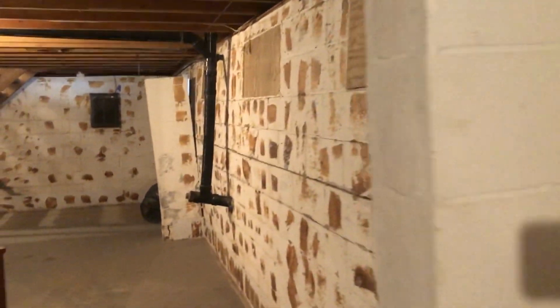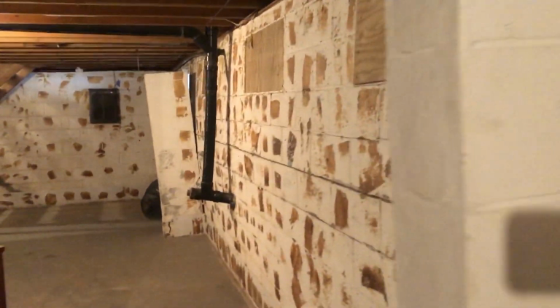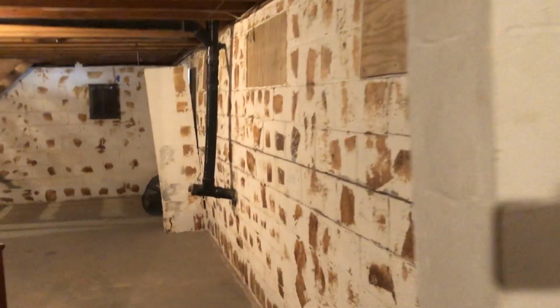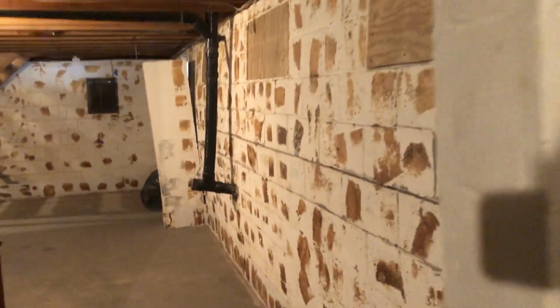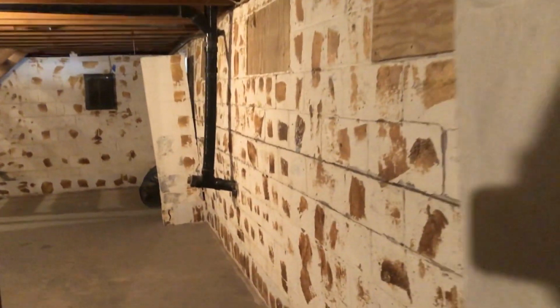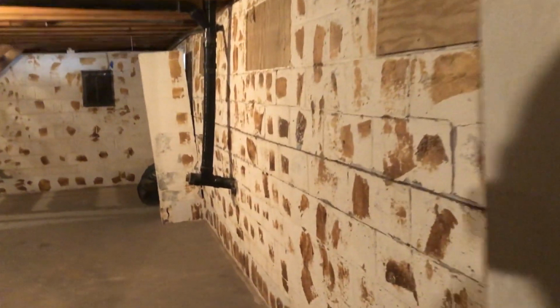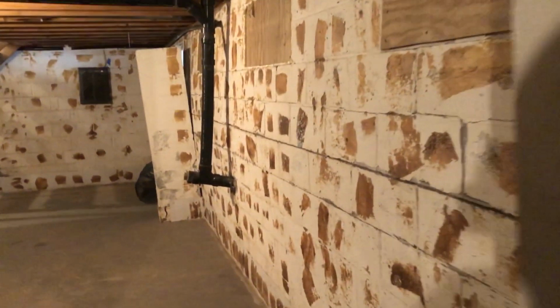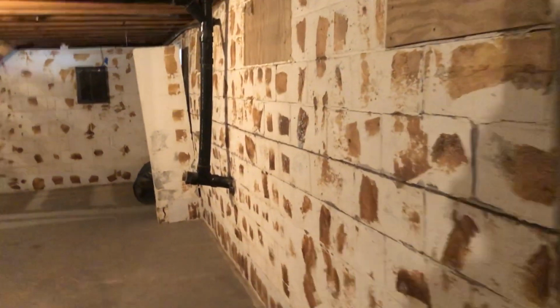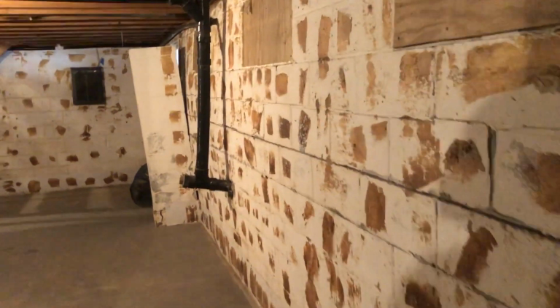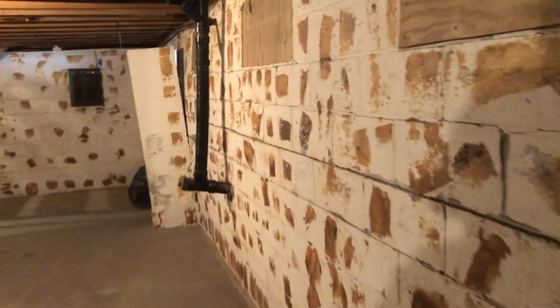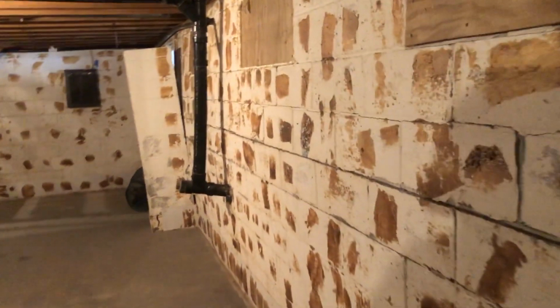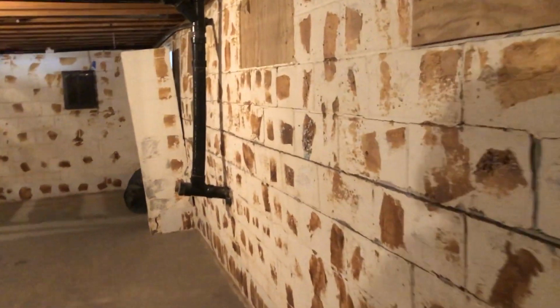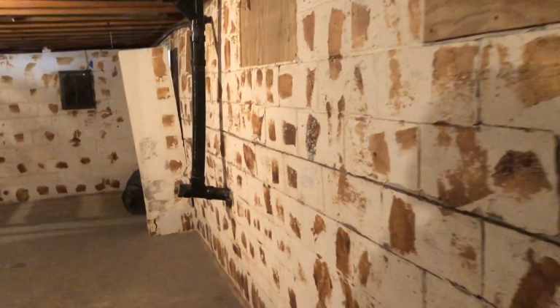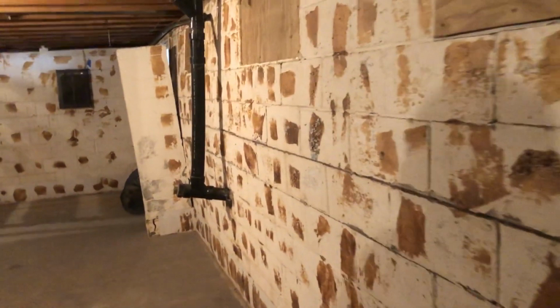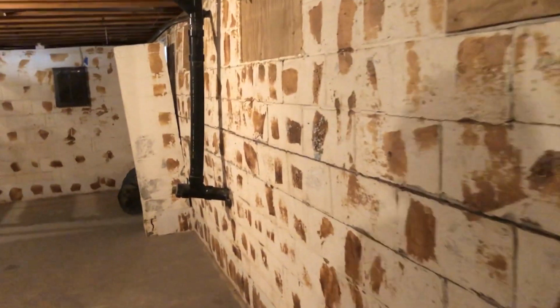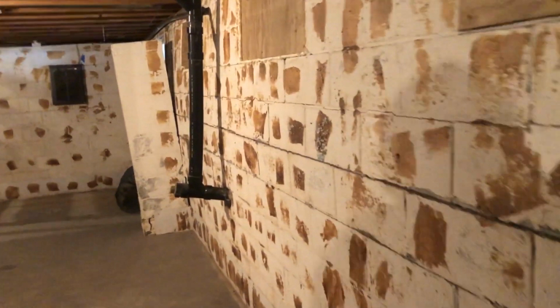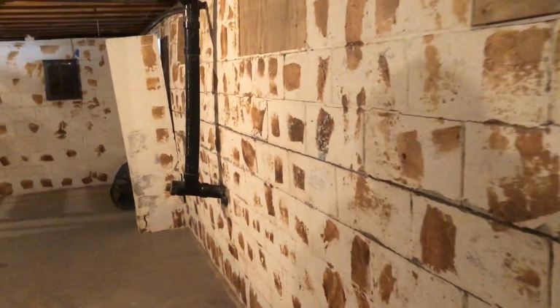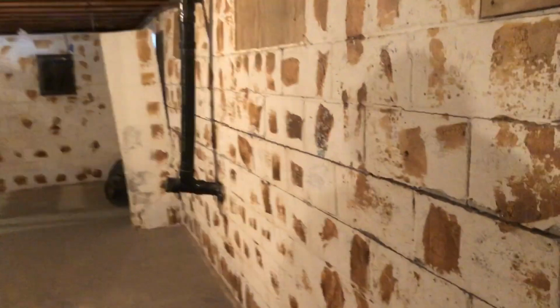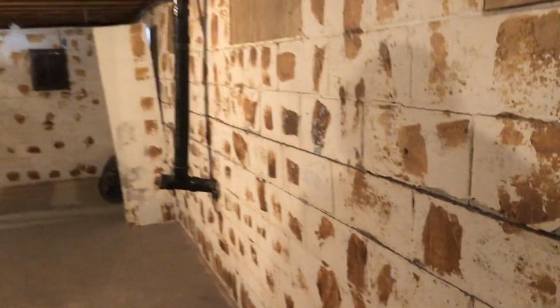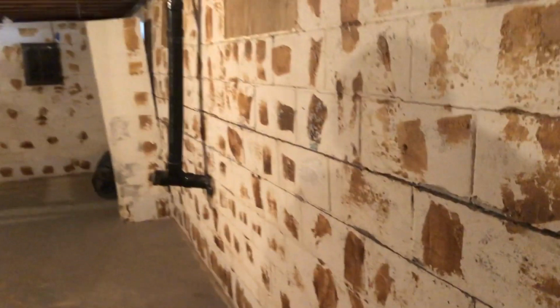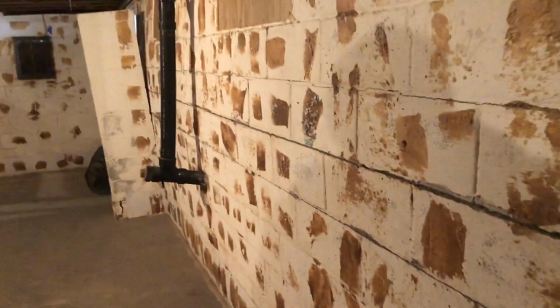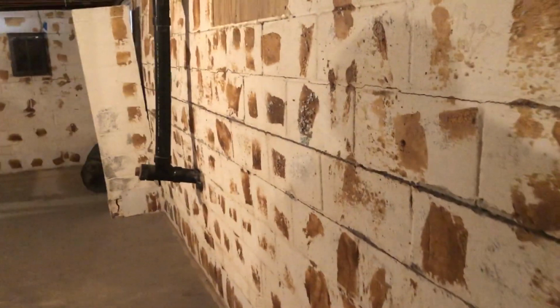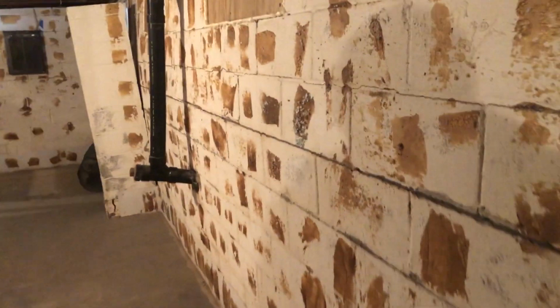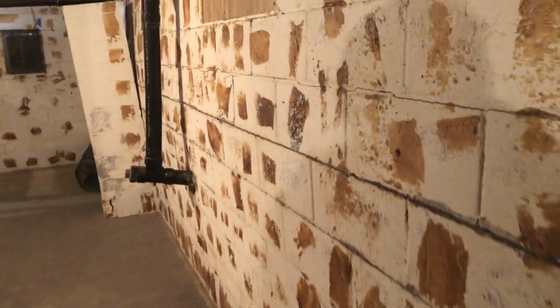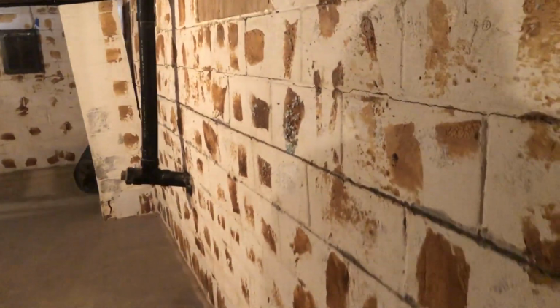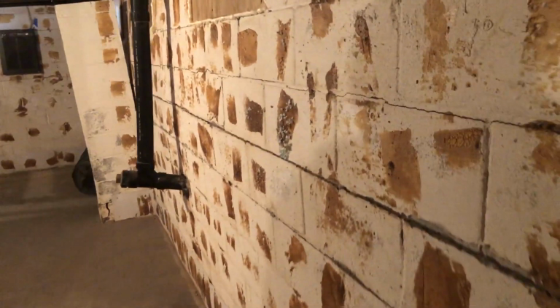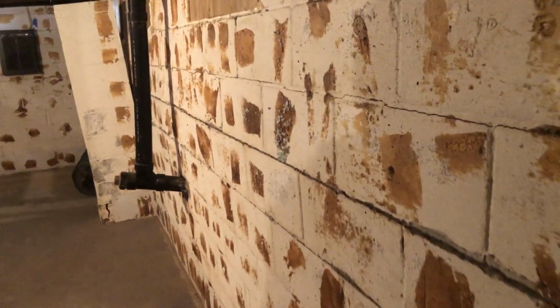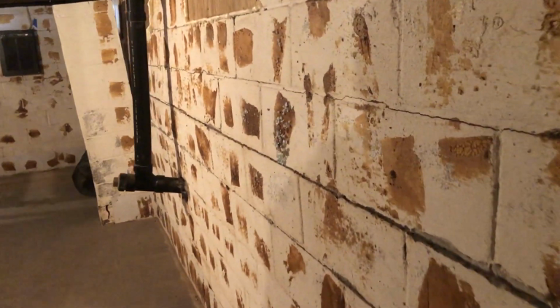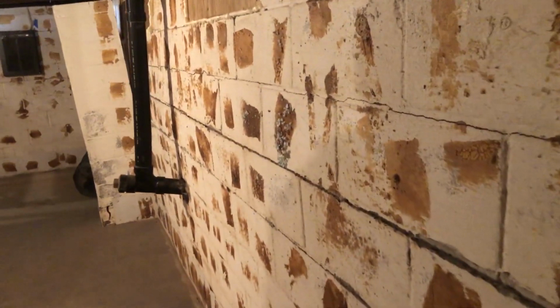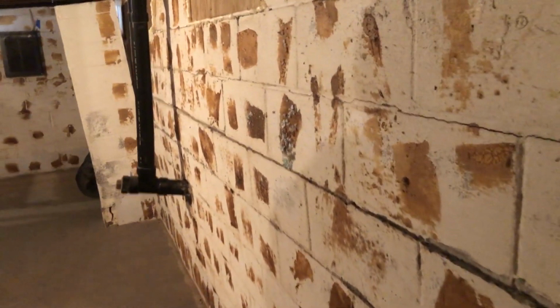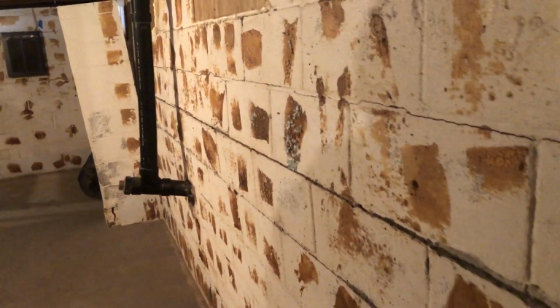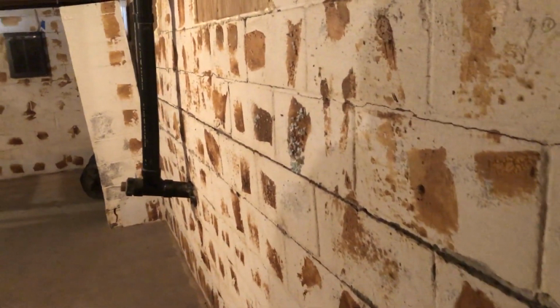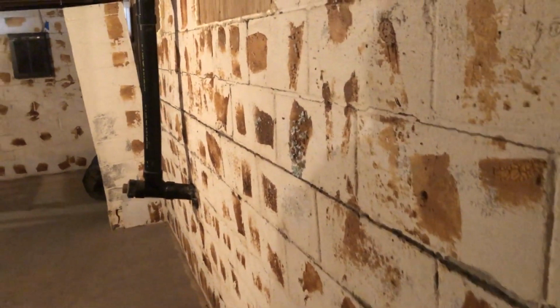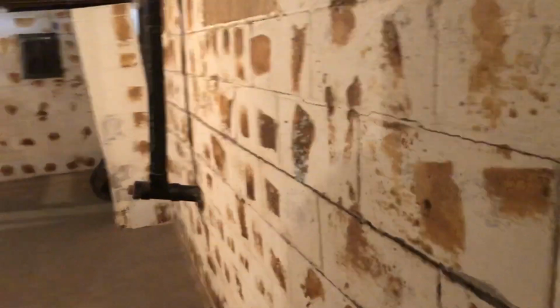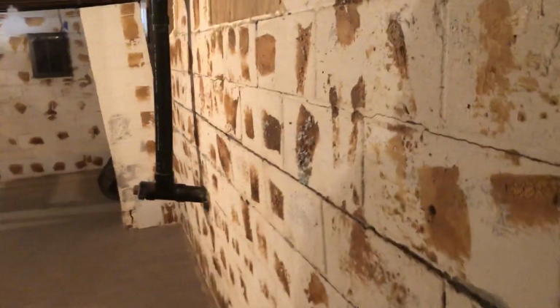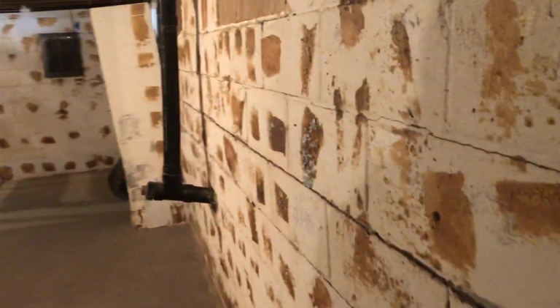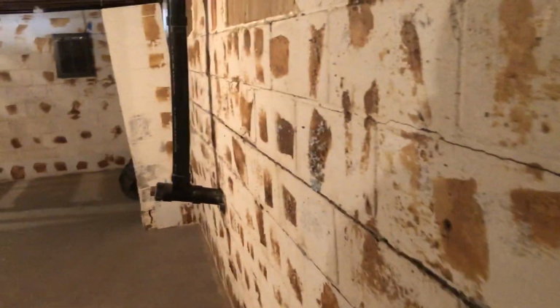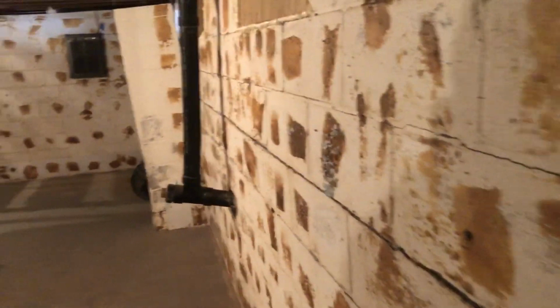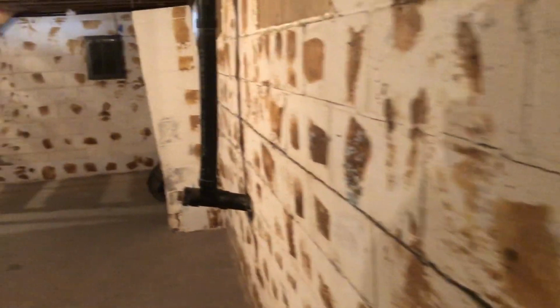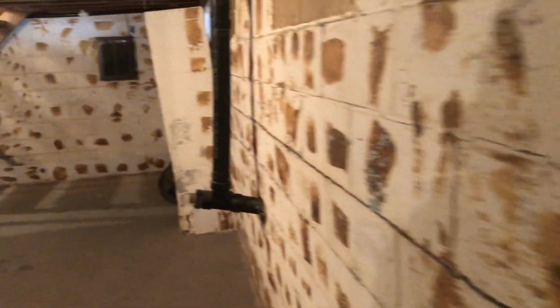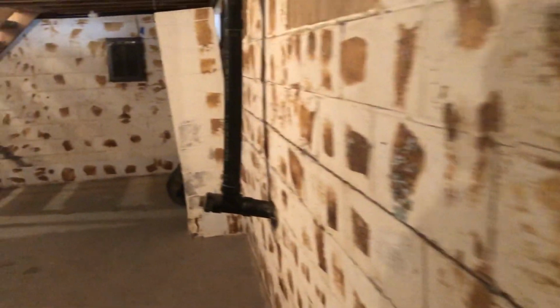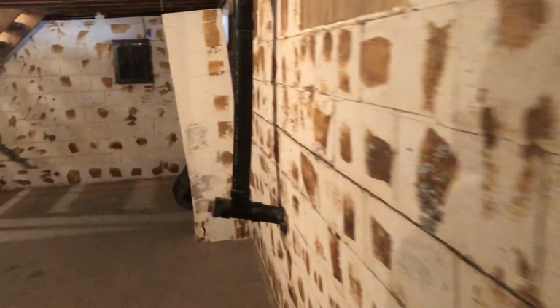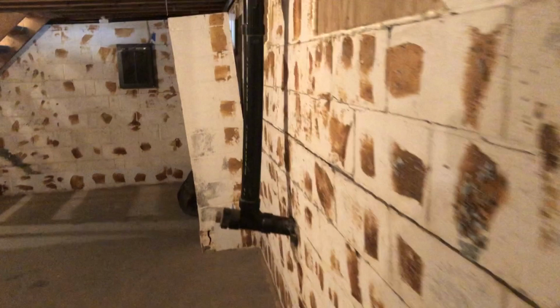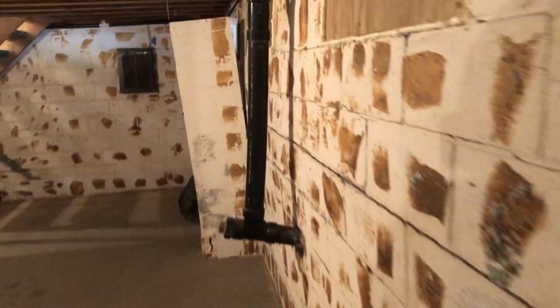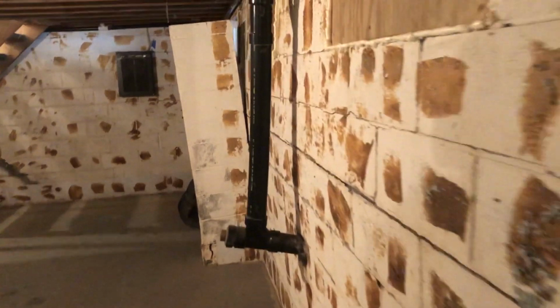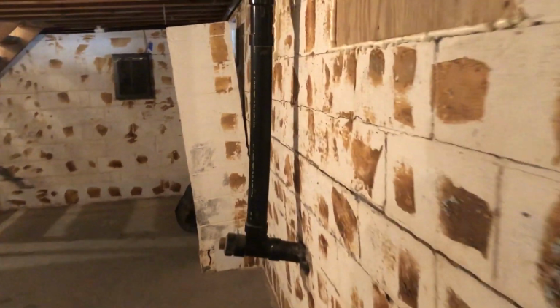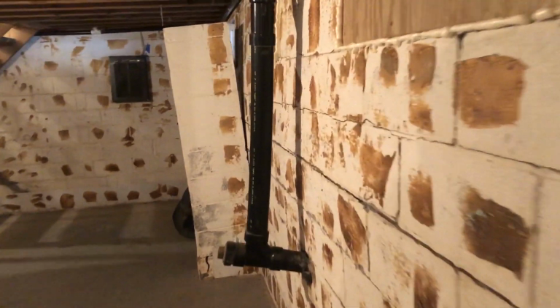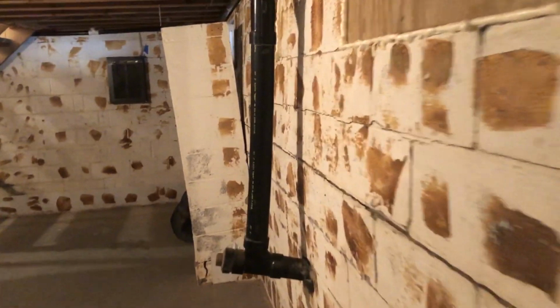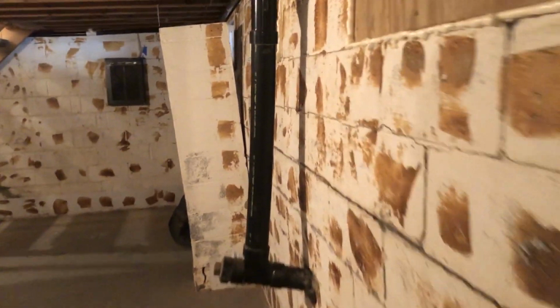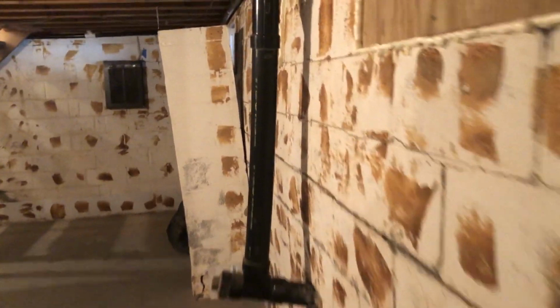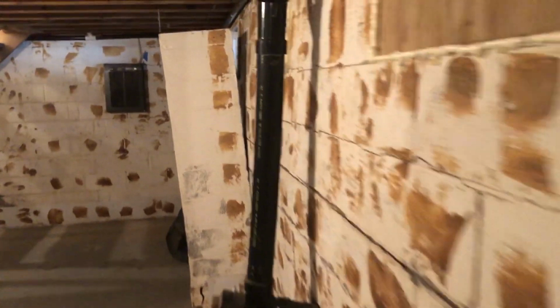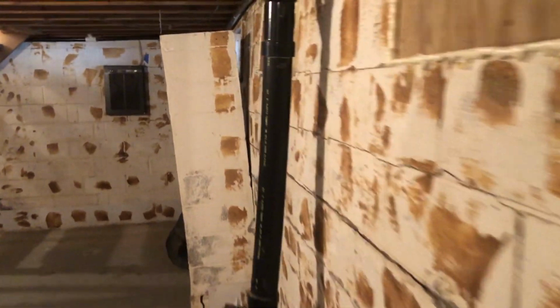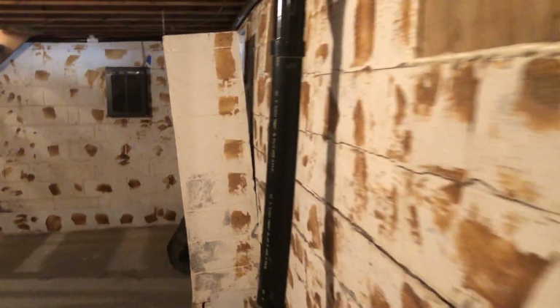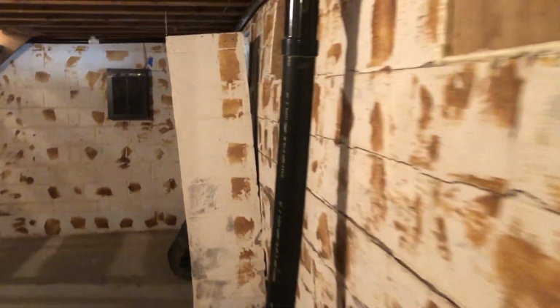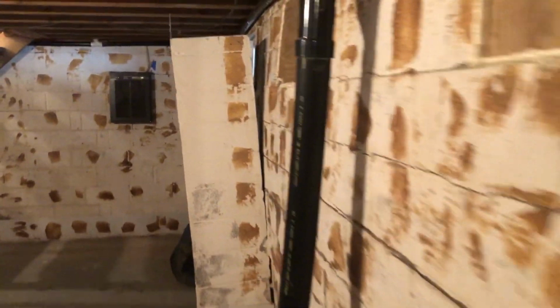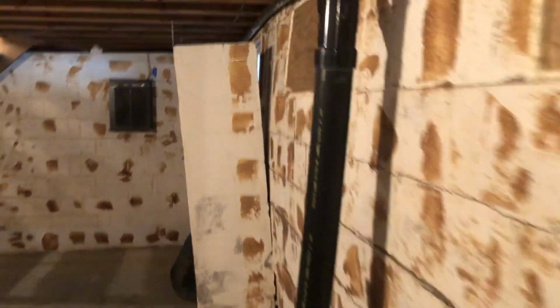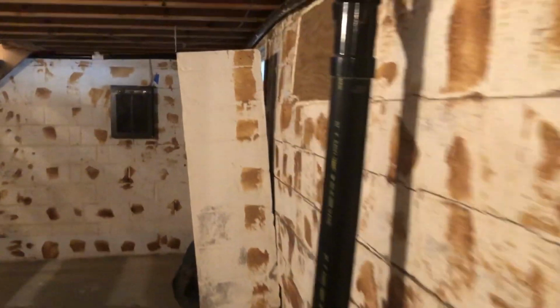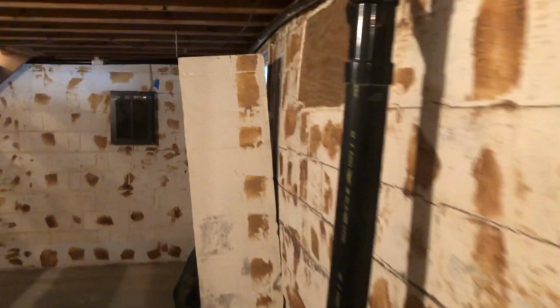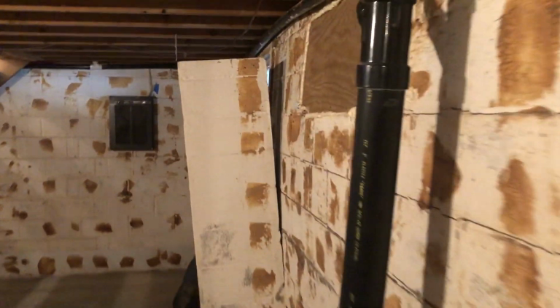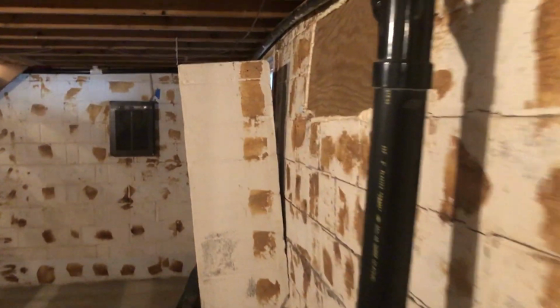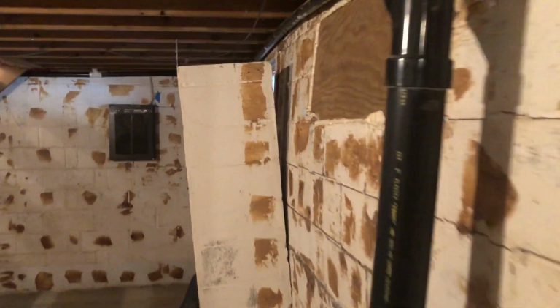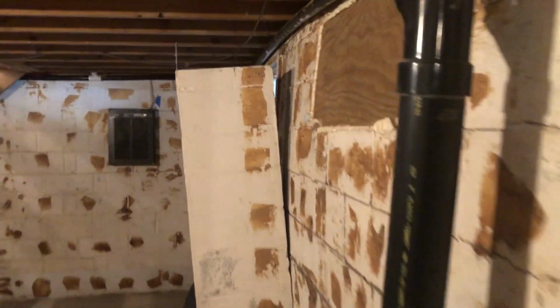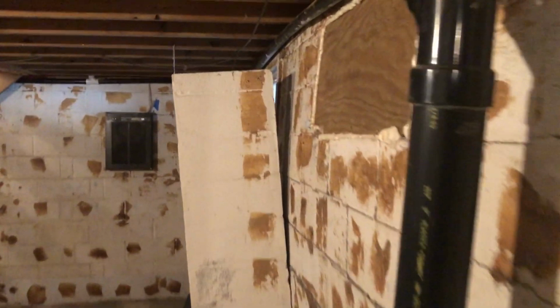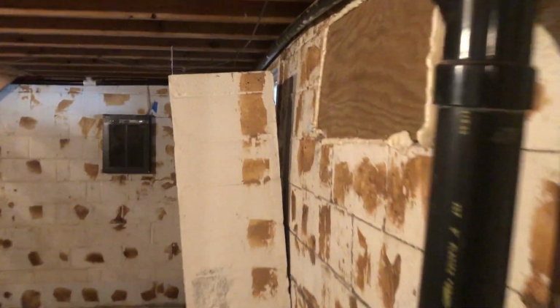This wall is displaced quite a bit — I'd say at least three or four inches. Look at this one here.